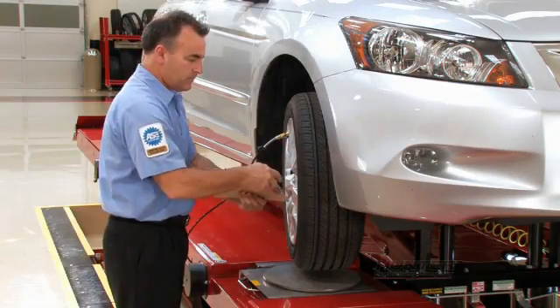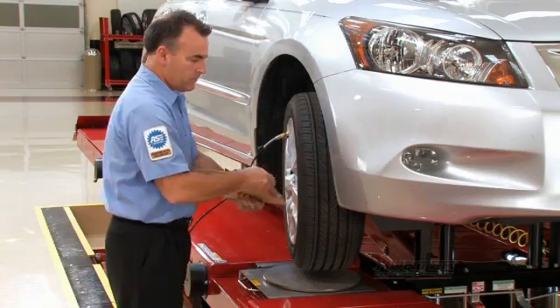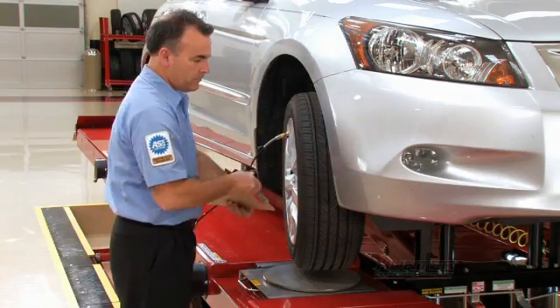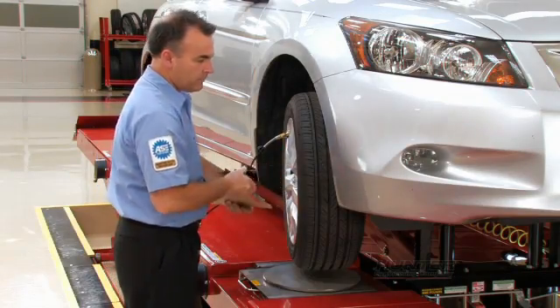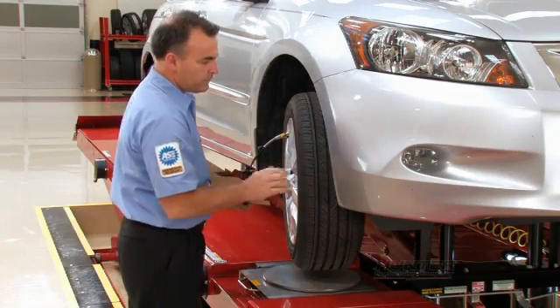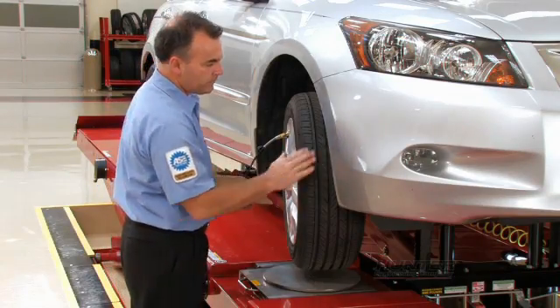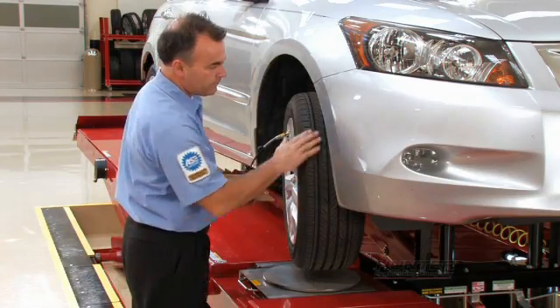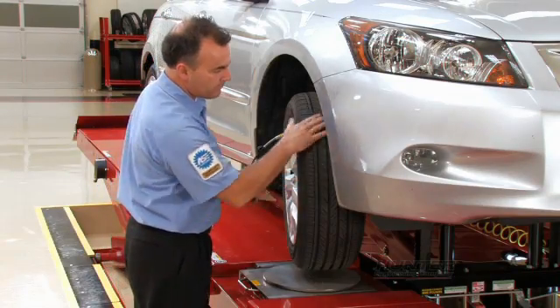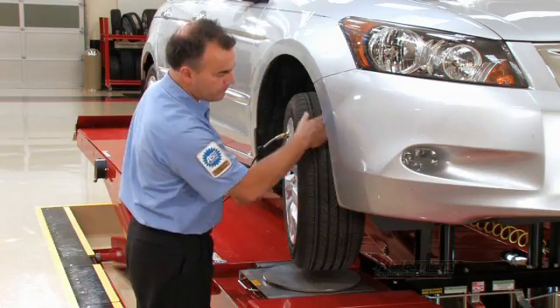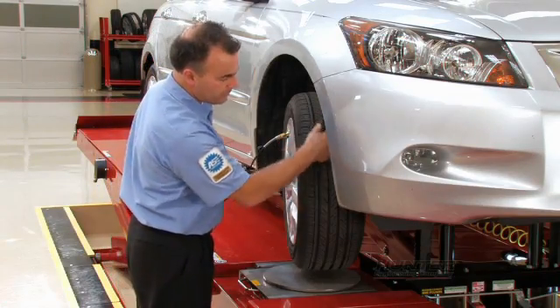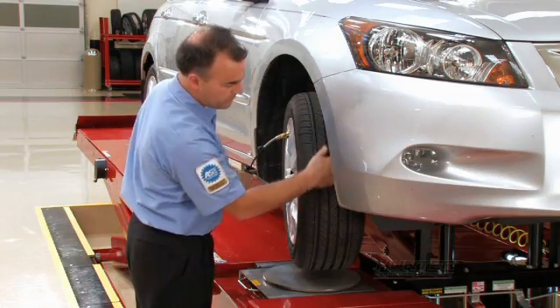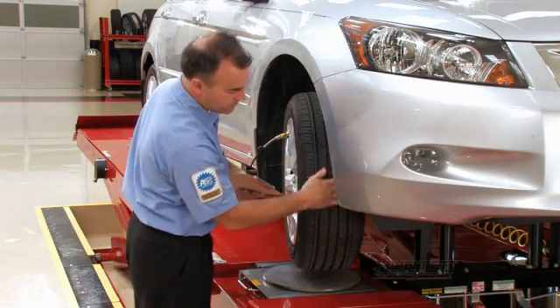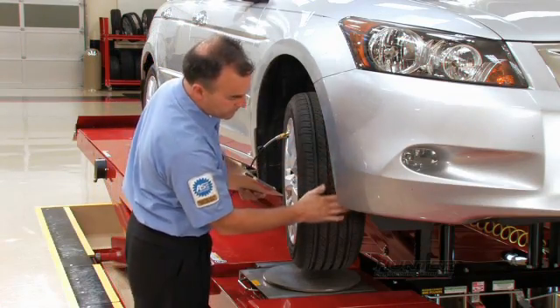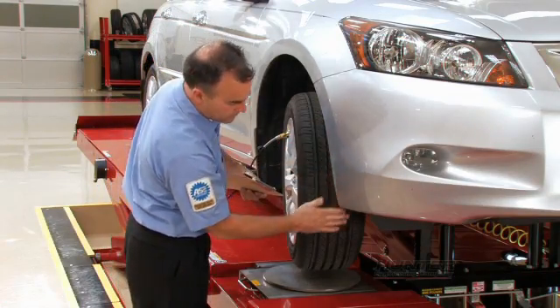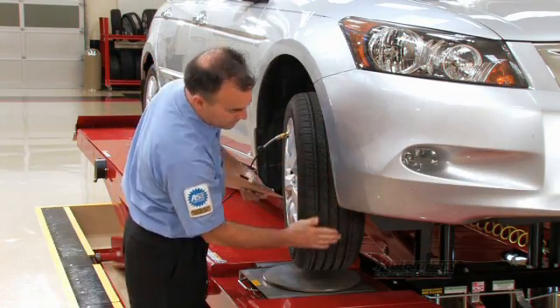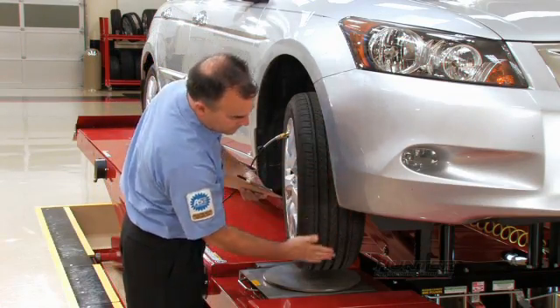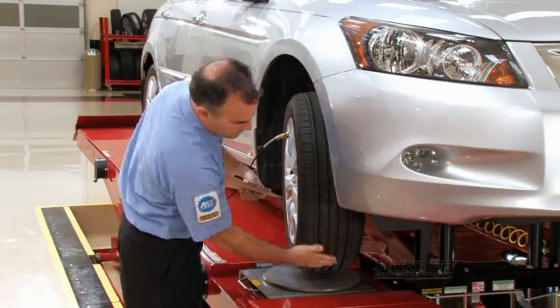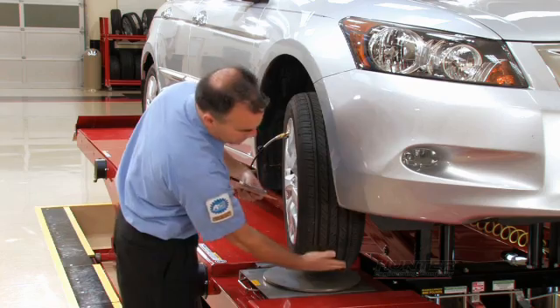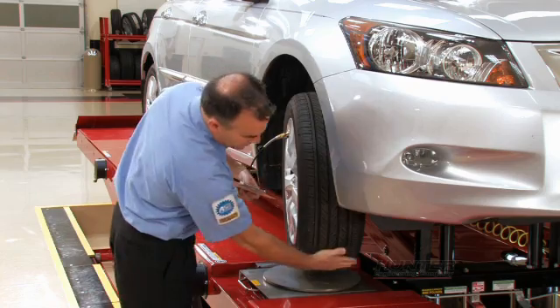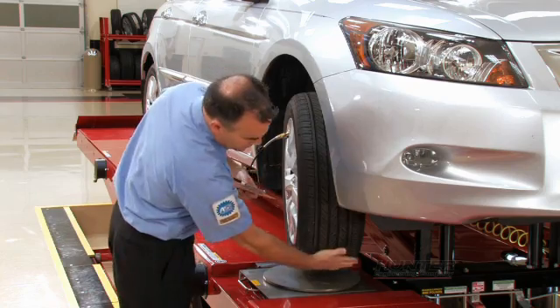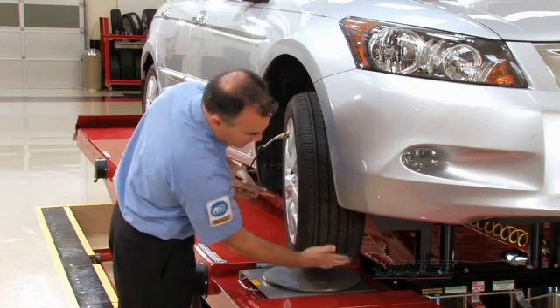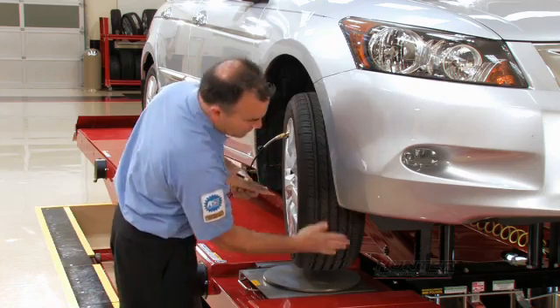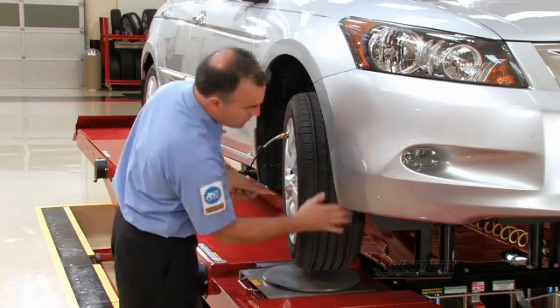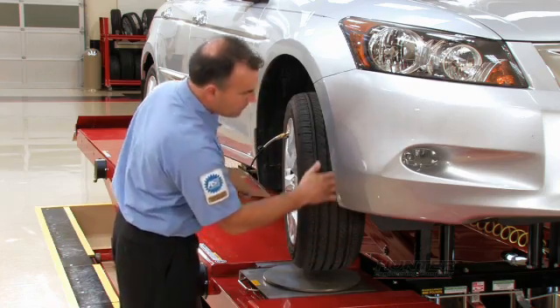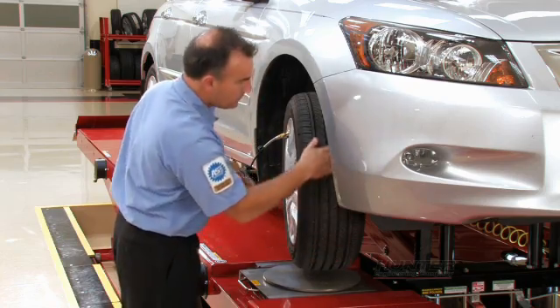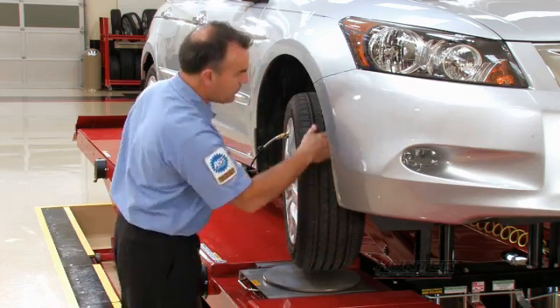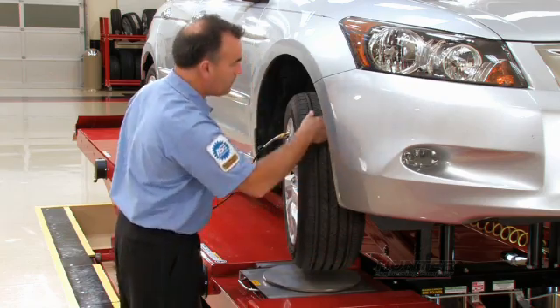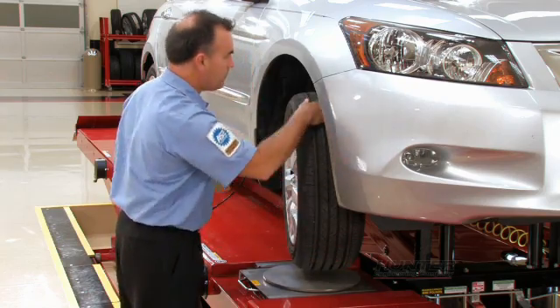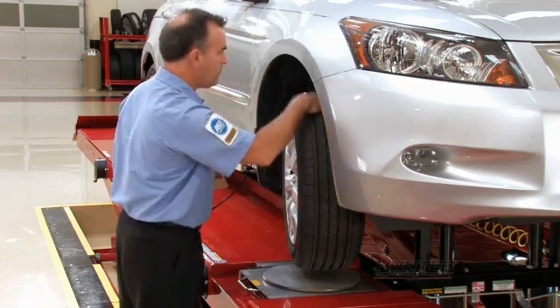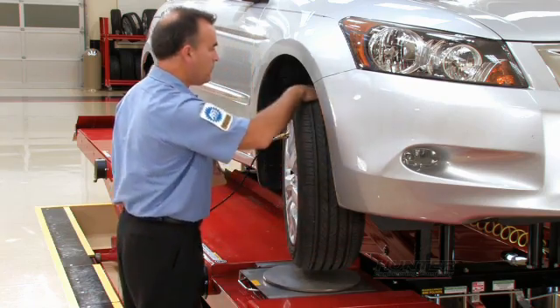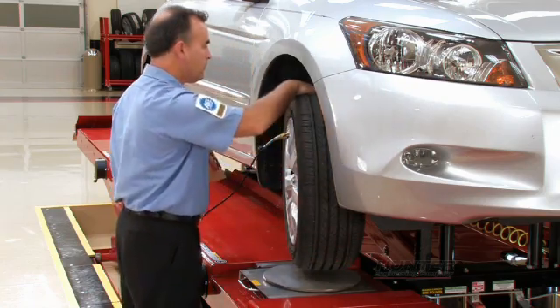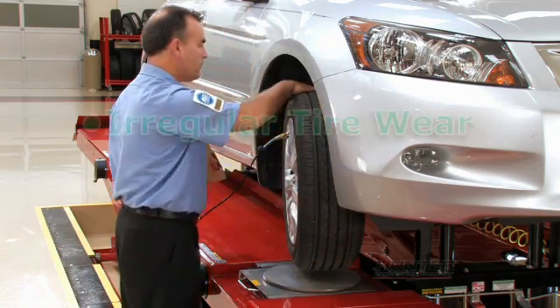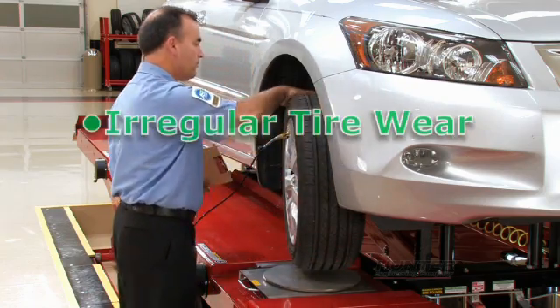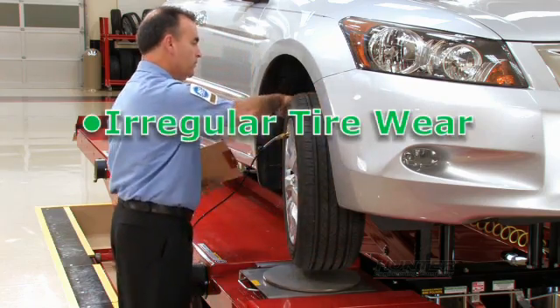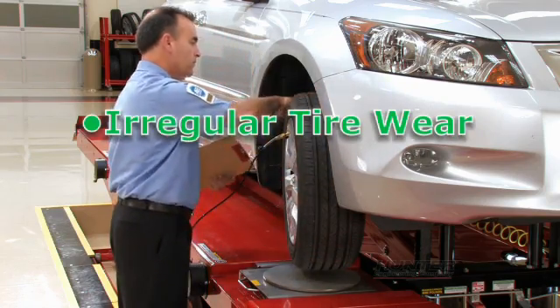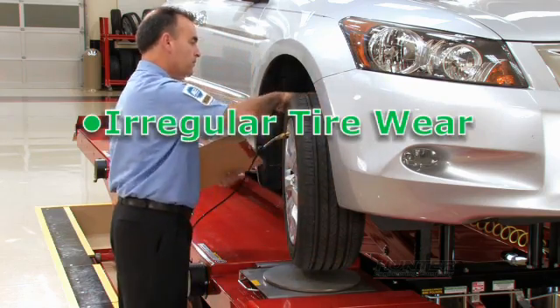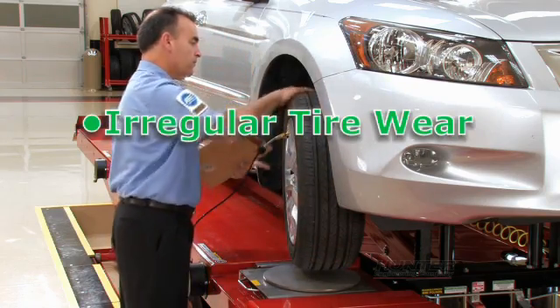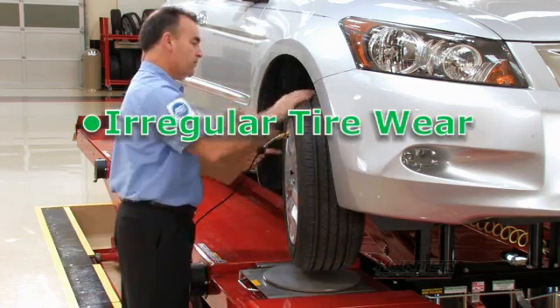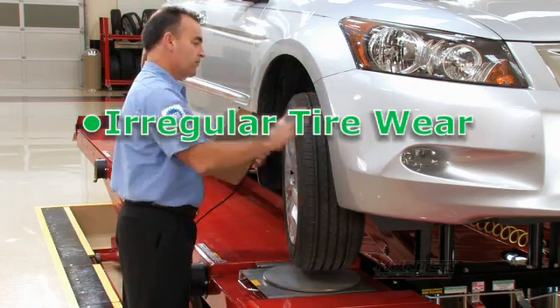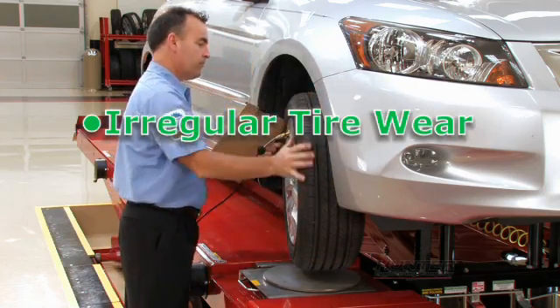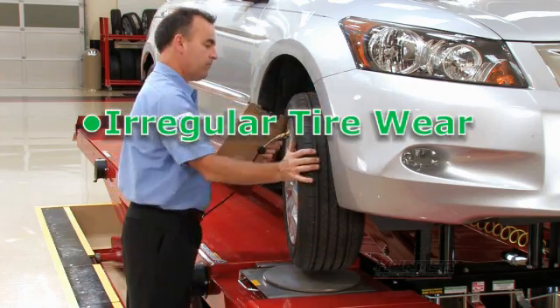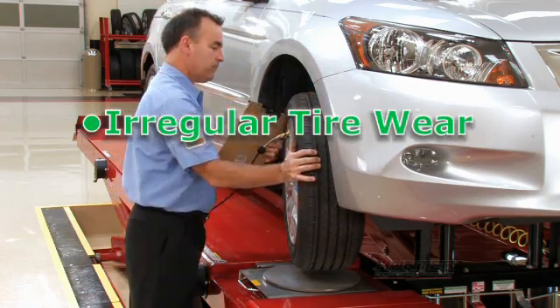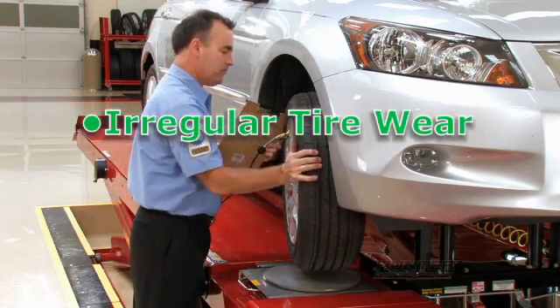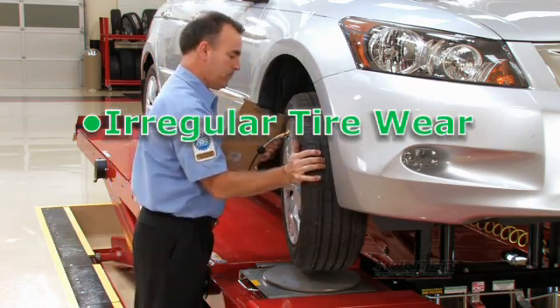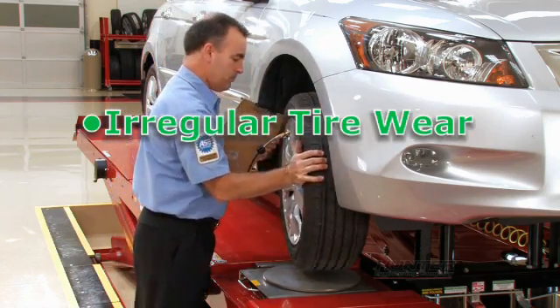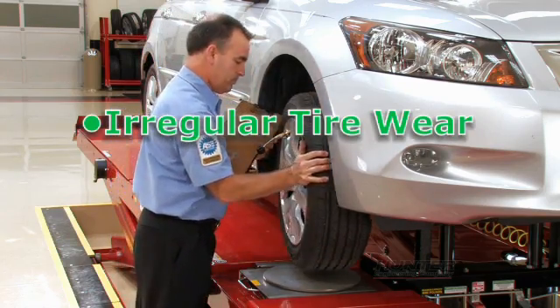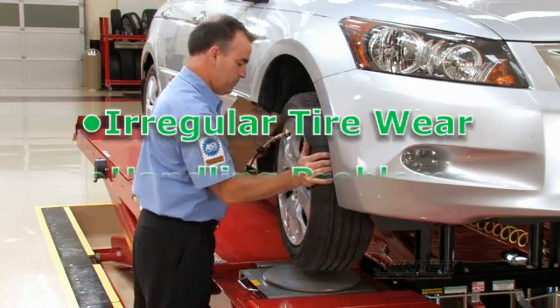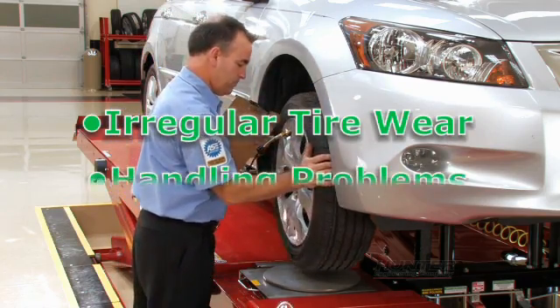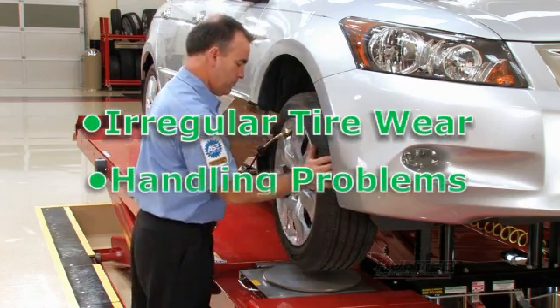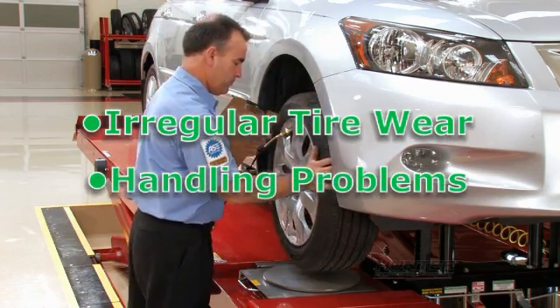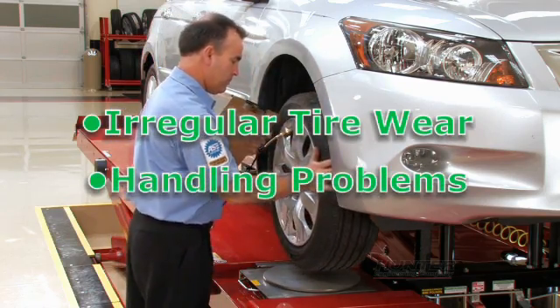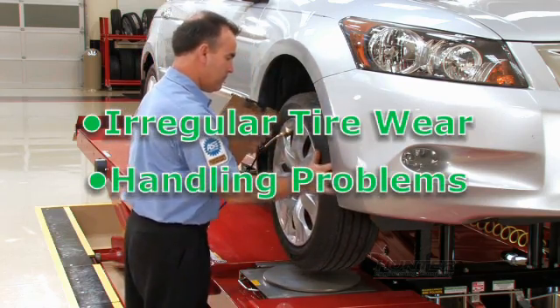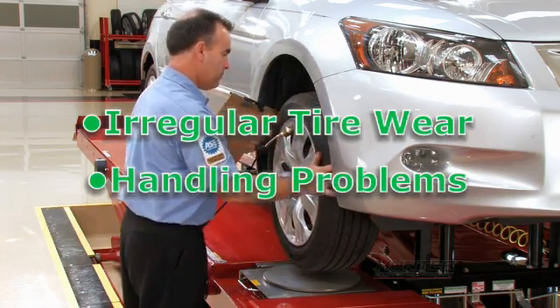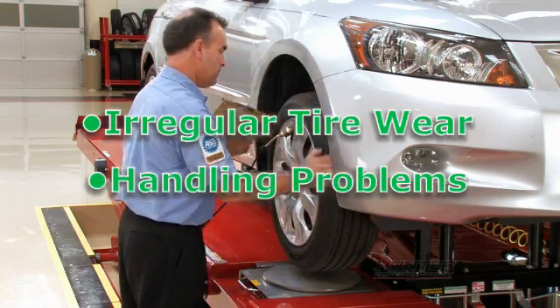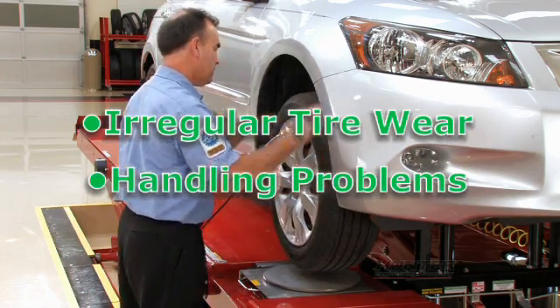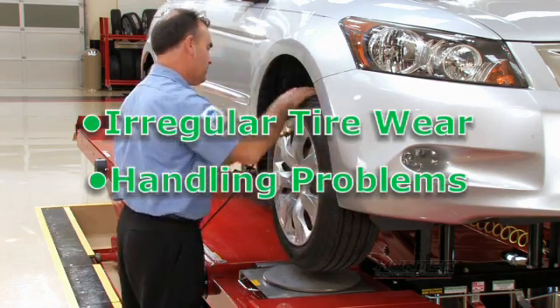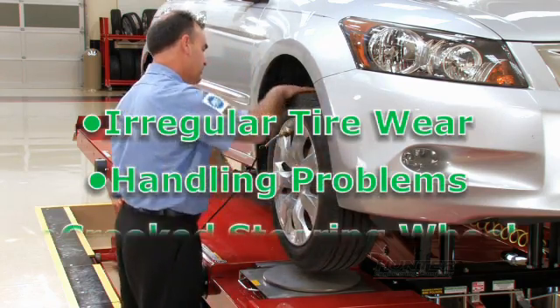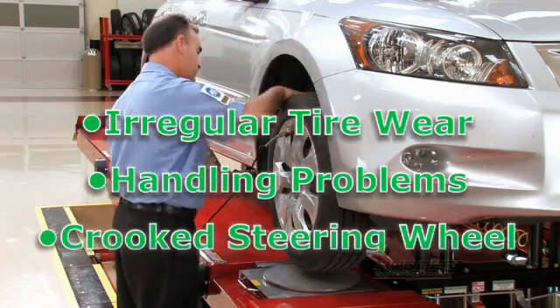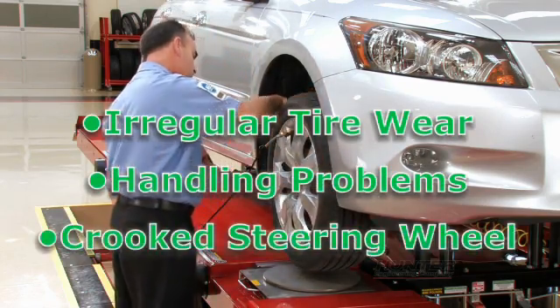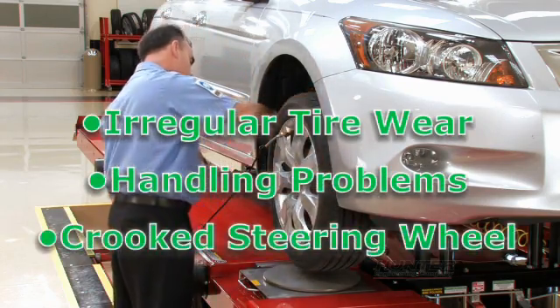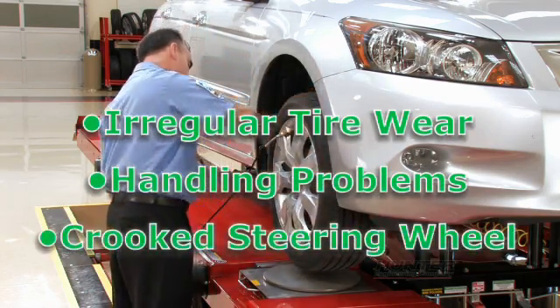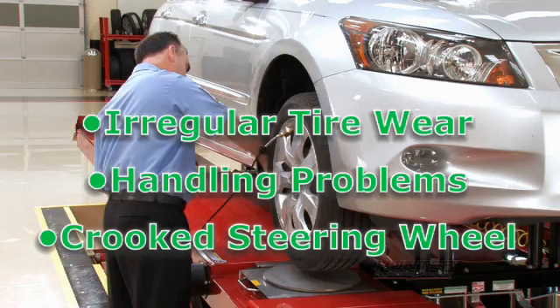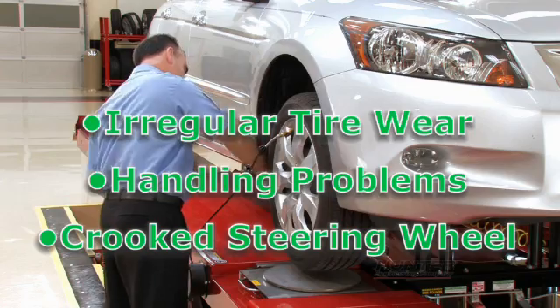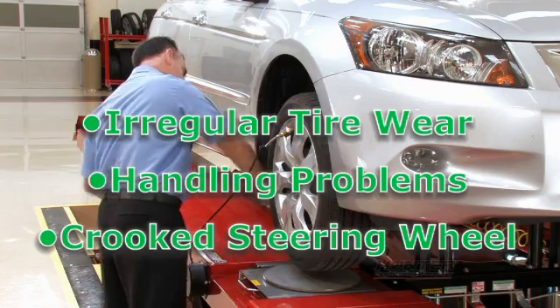Wheel alignment errors can cause three basic problems on your car: irregular tire wear, handling problems, and a crooked steering wheel.